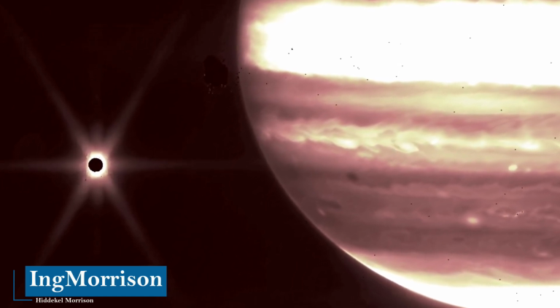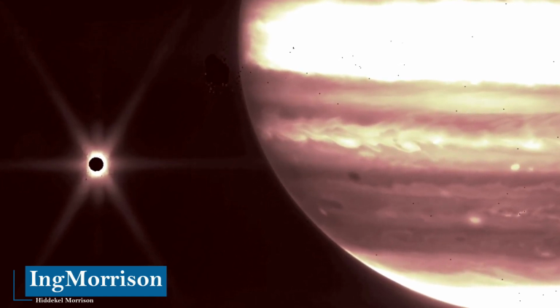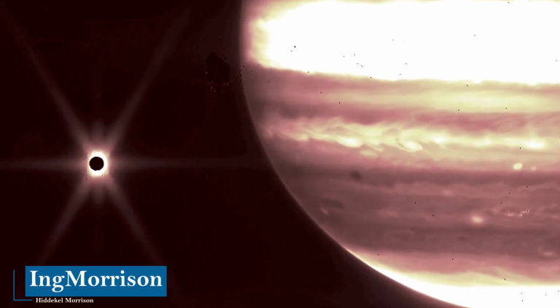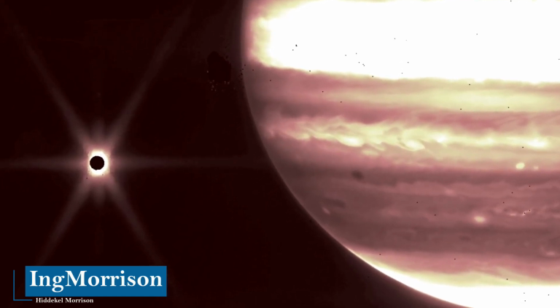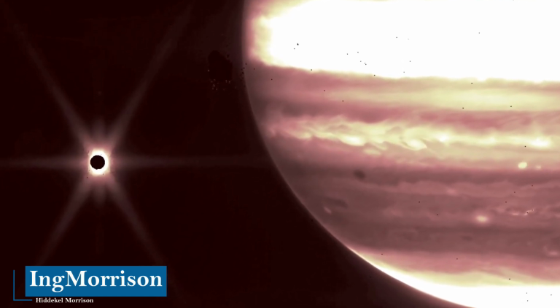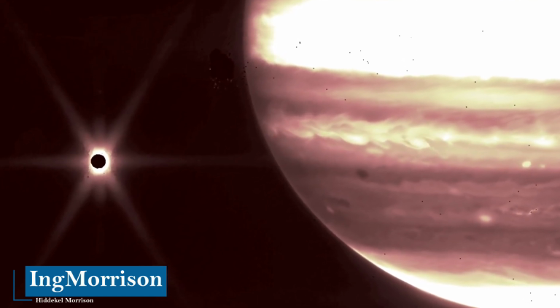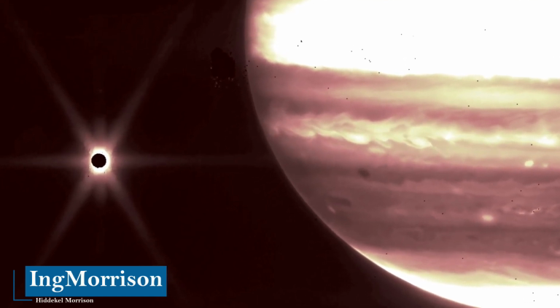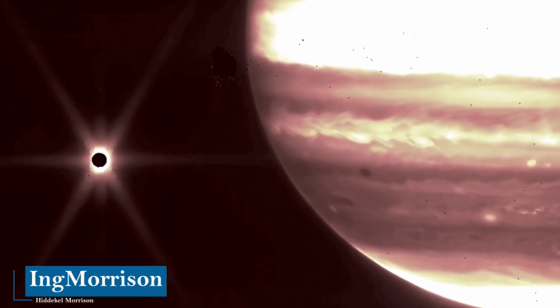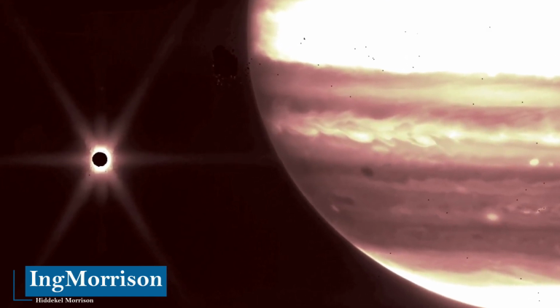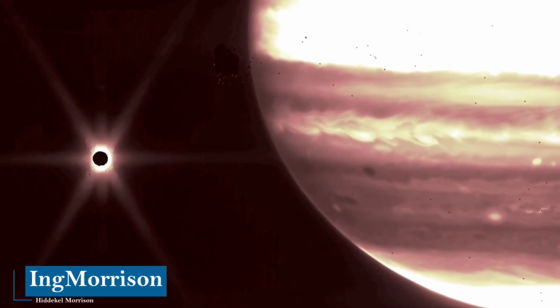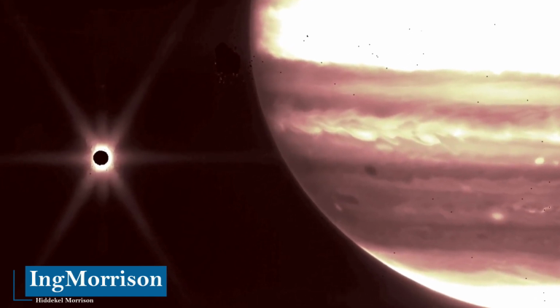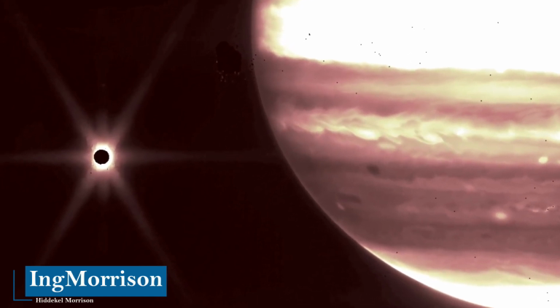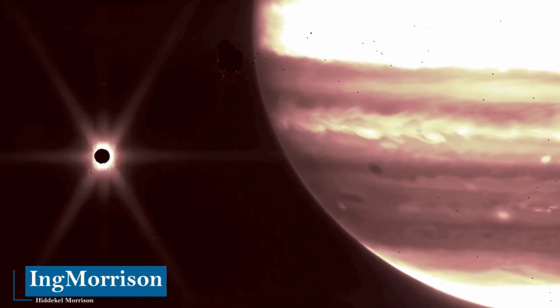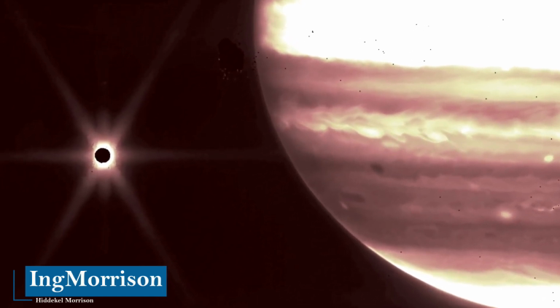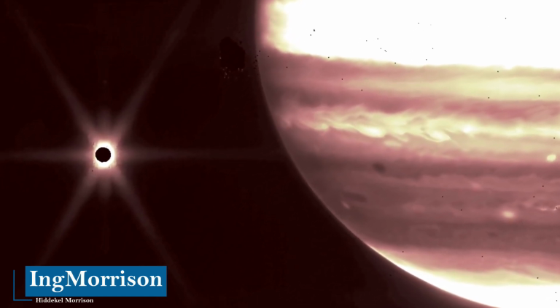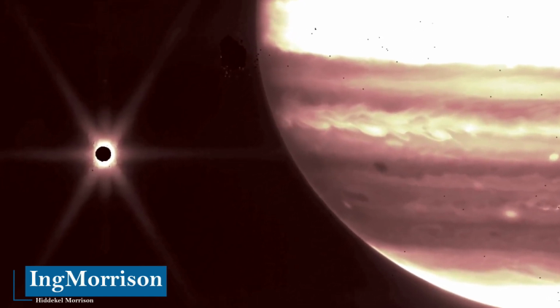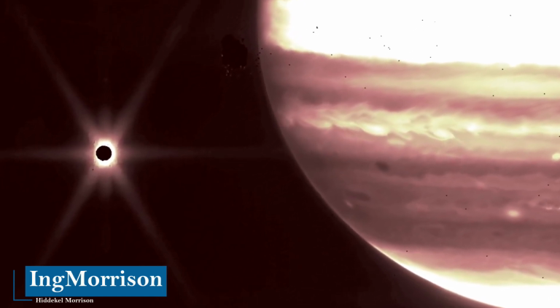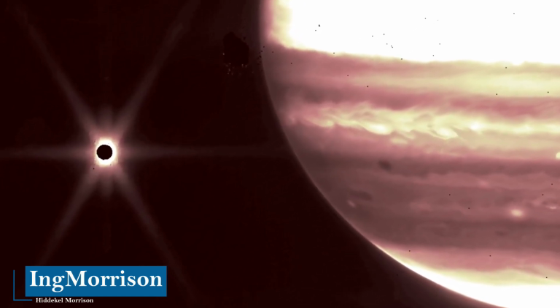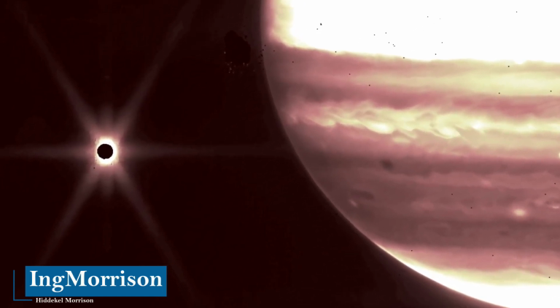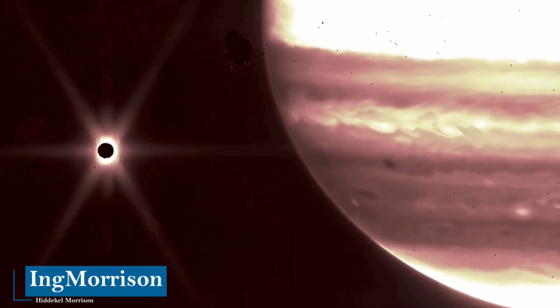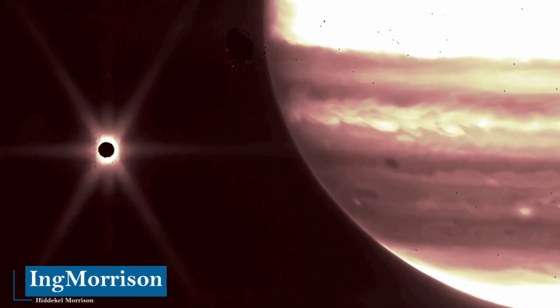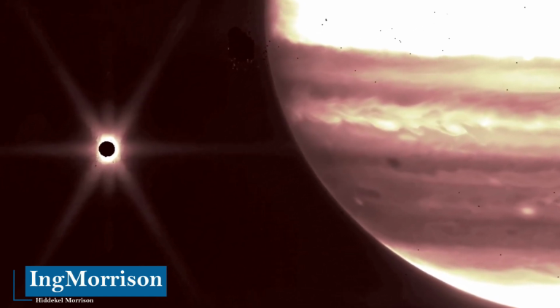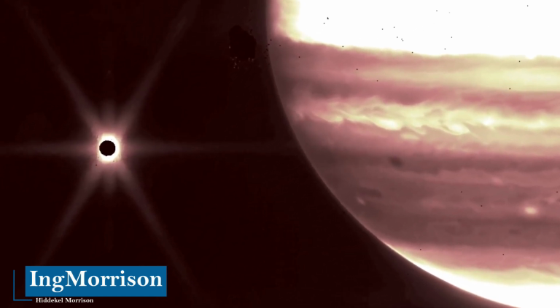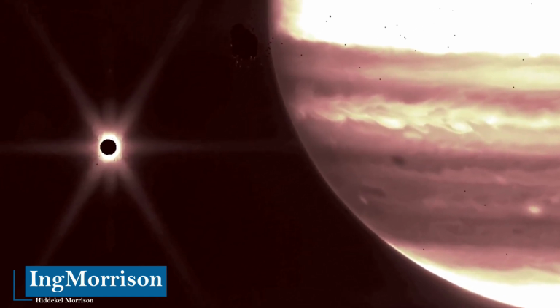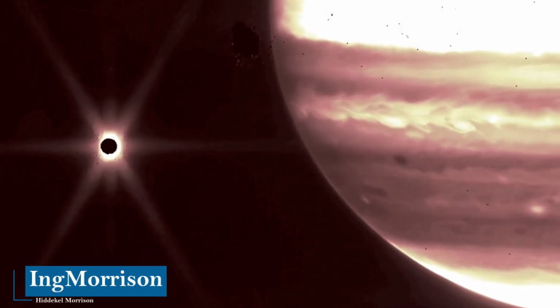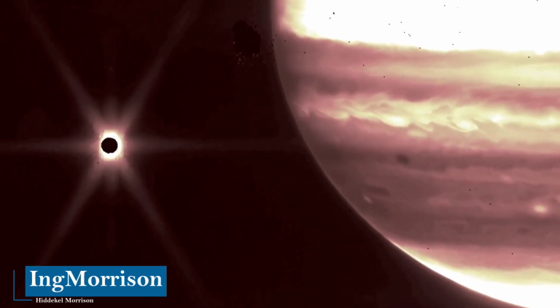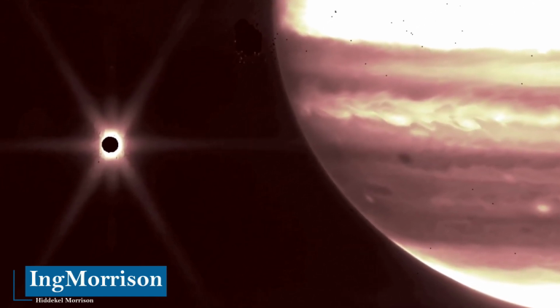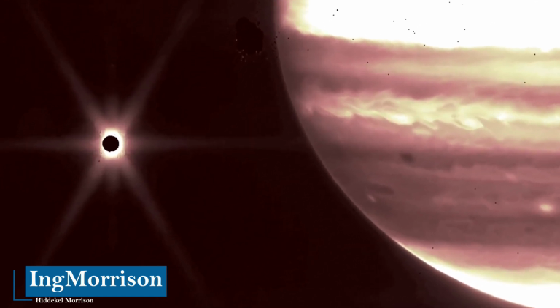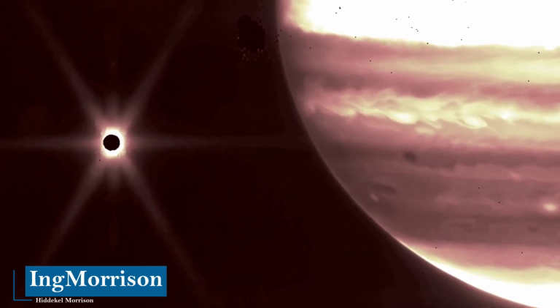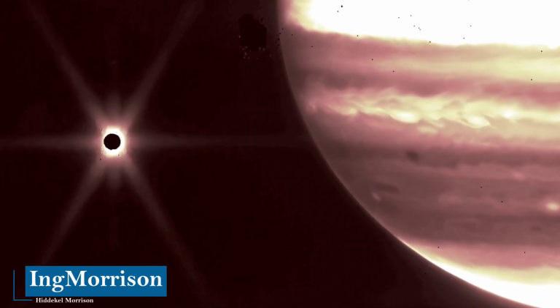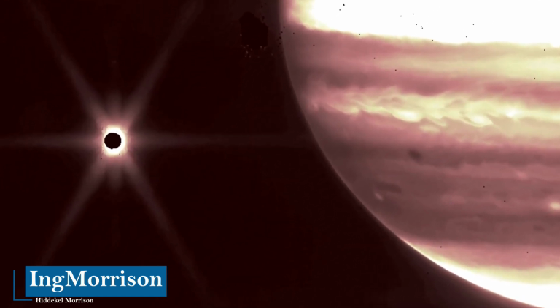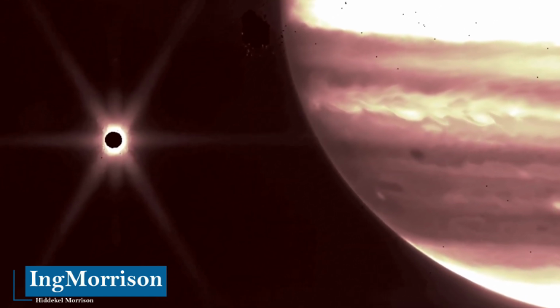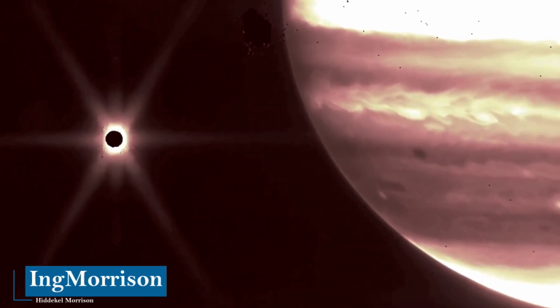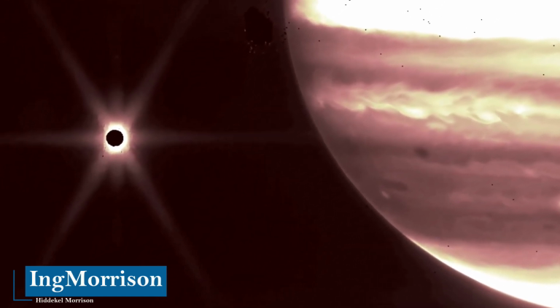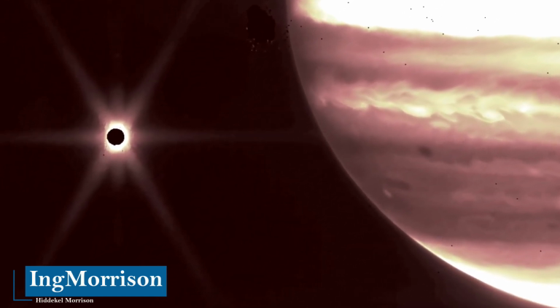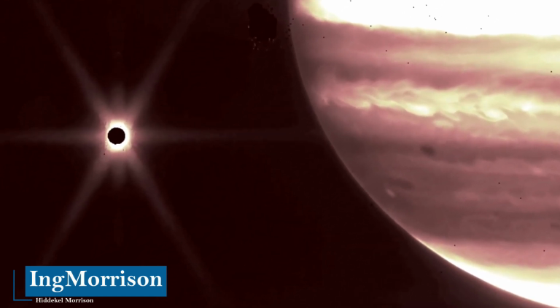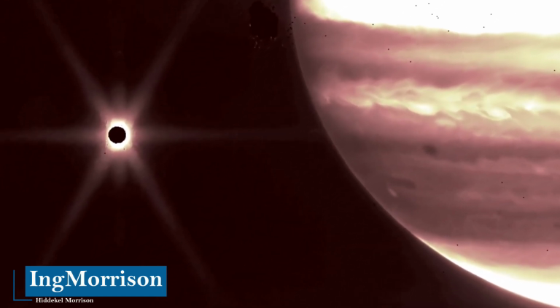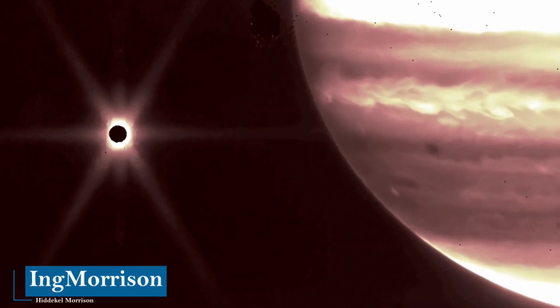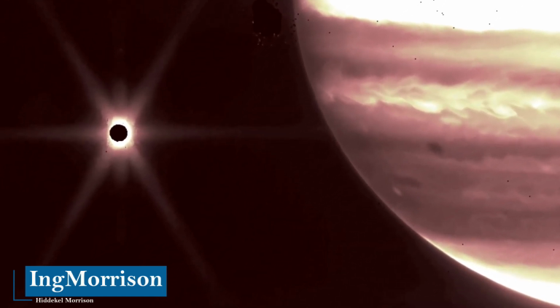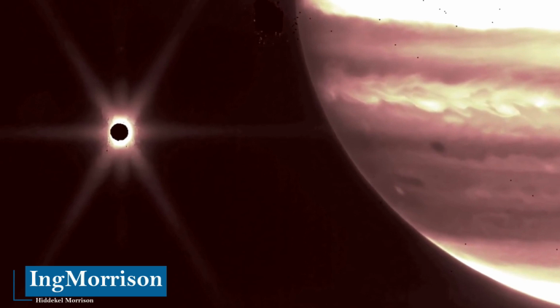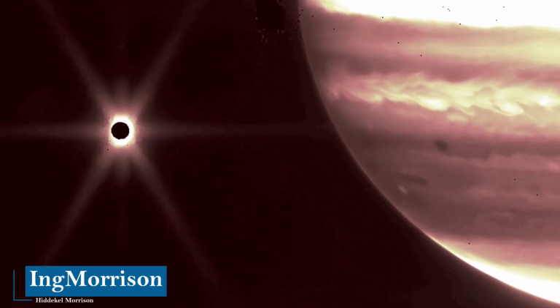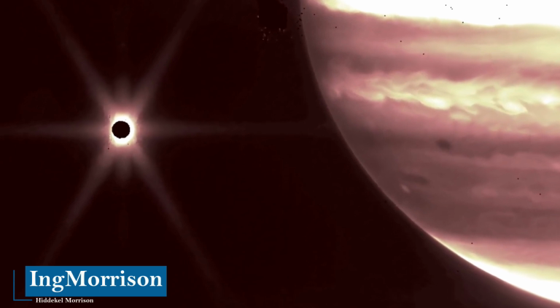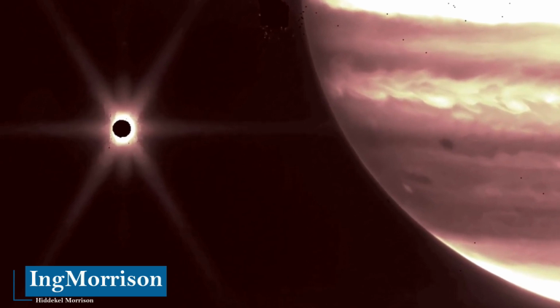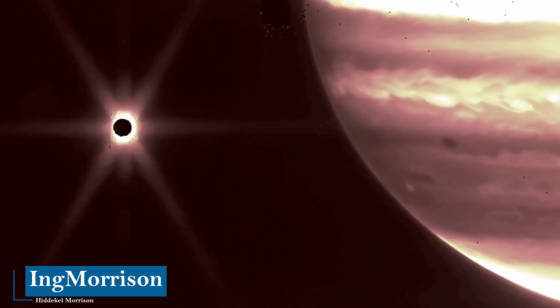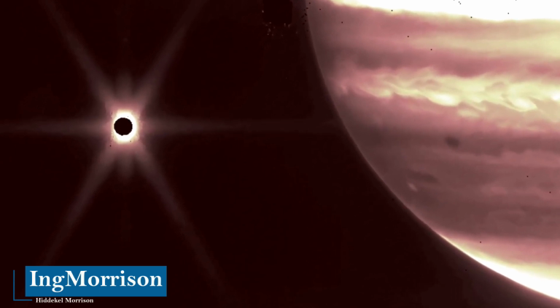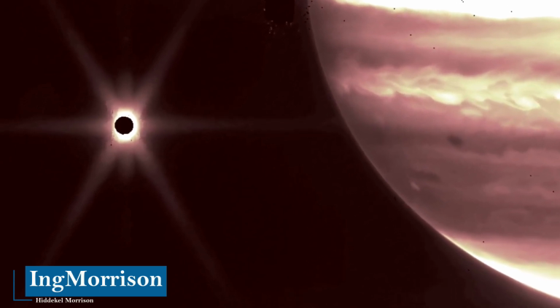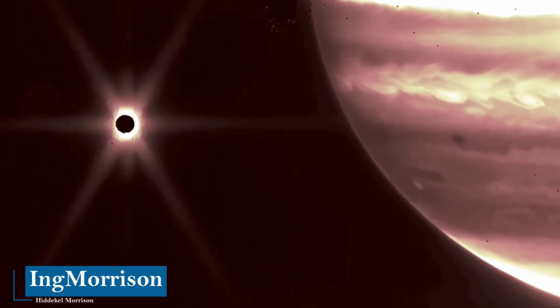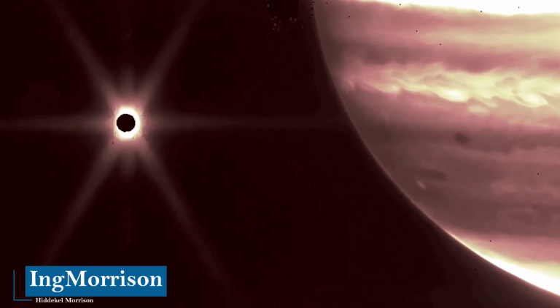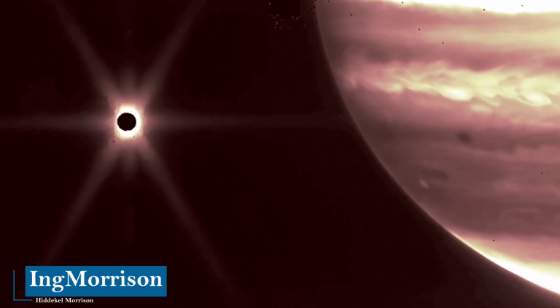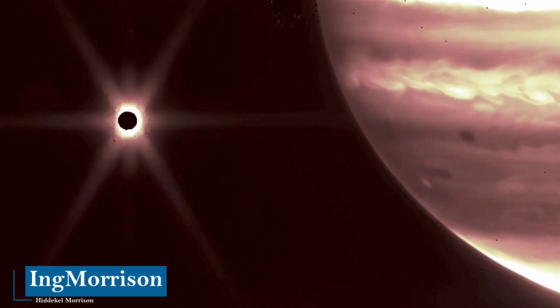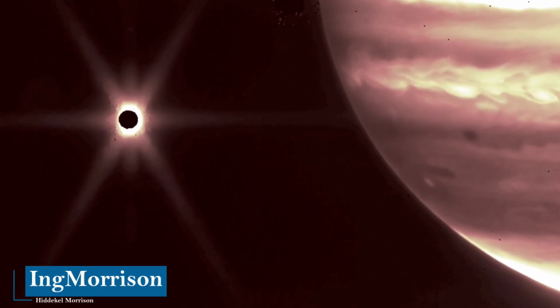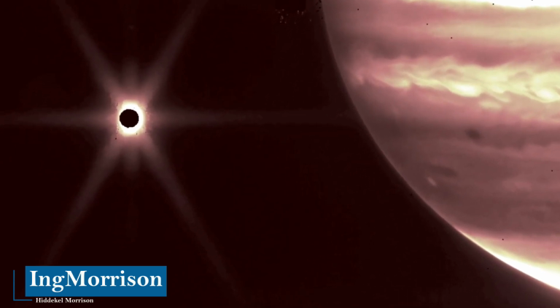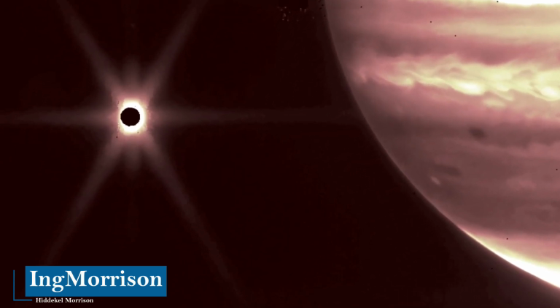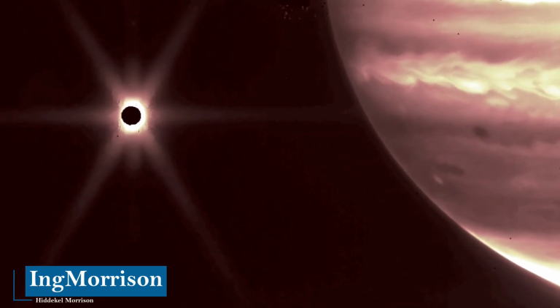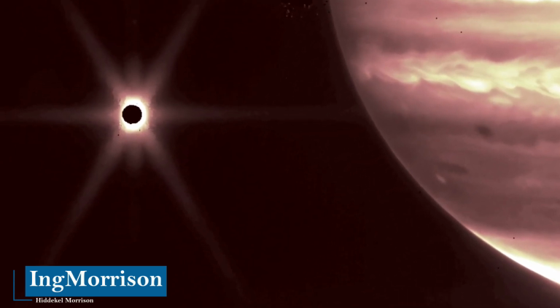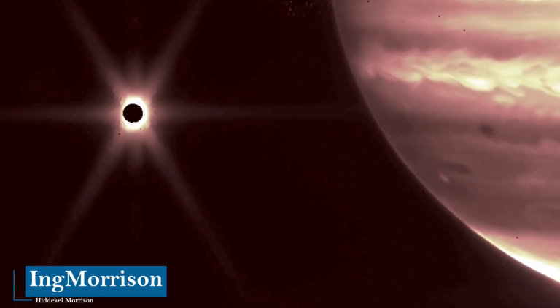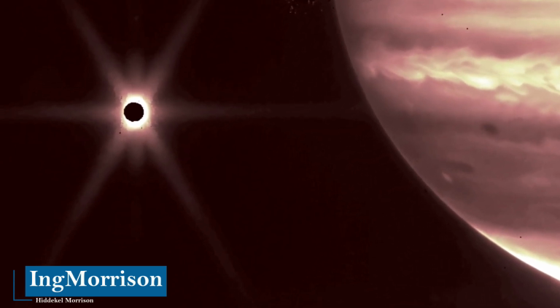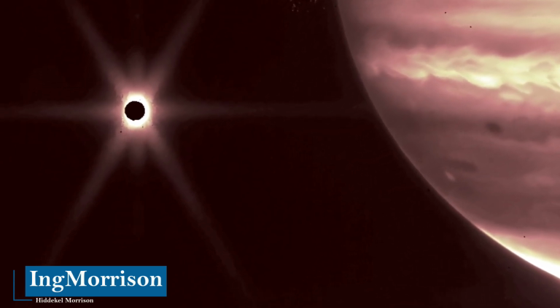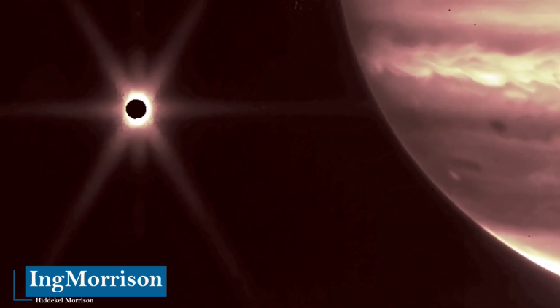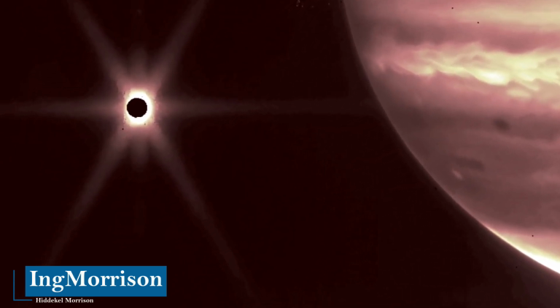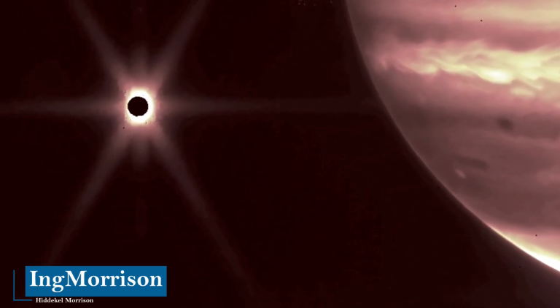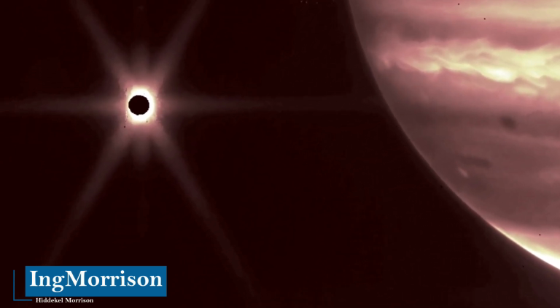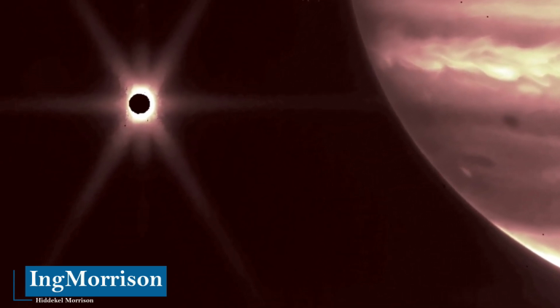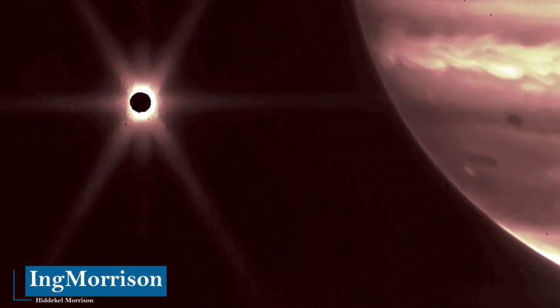I would like to know your comments on this documentary about the enigmatic moon Europa — remember that I always read them.